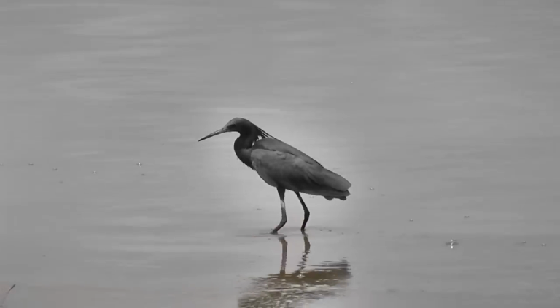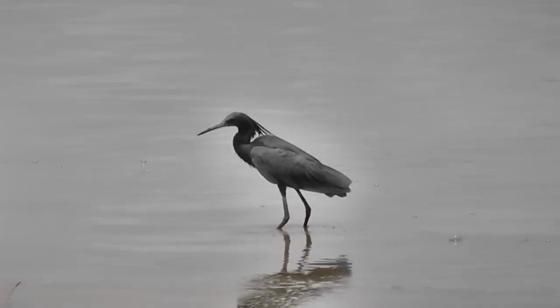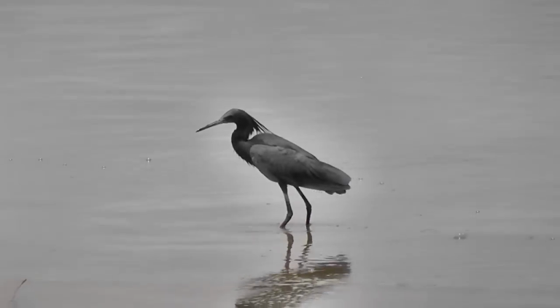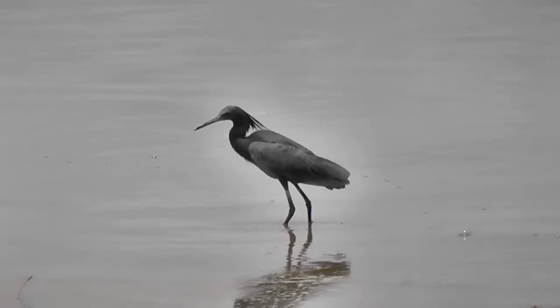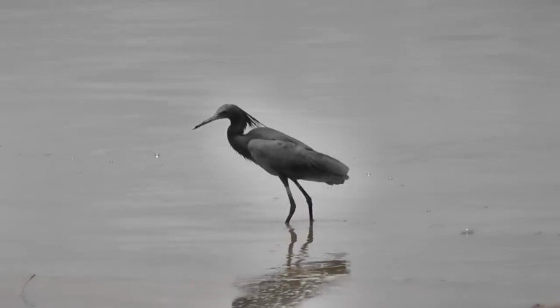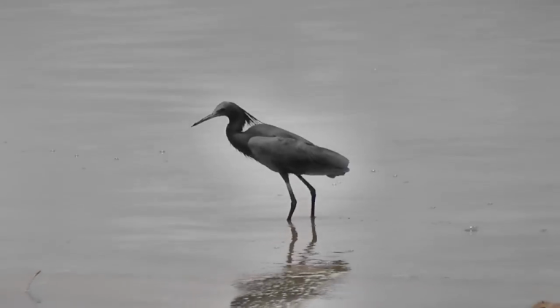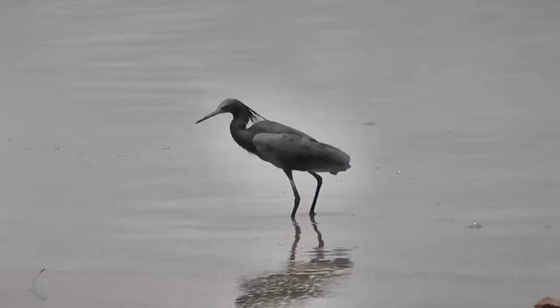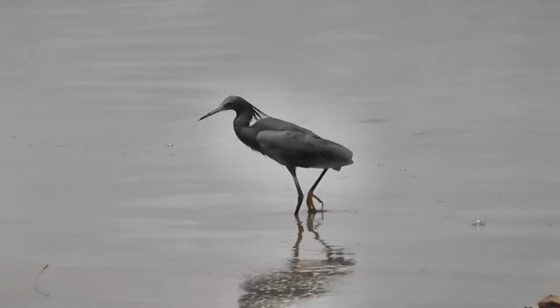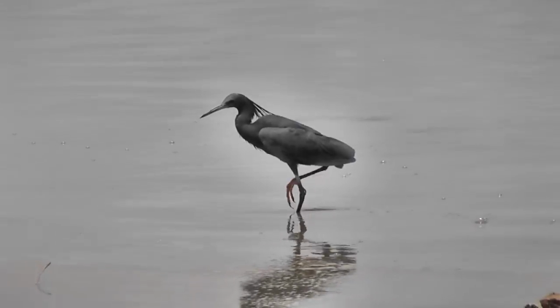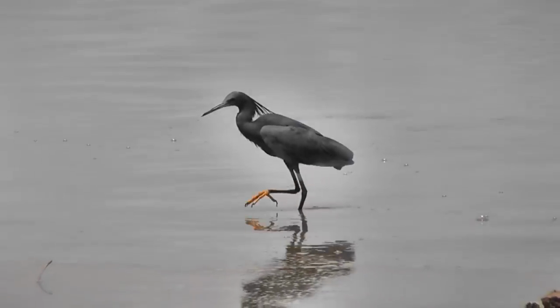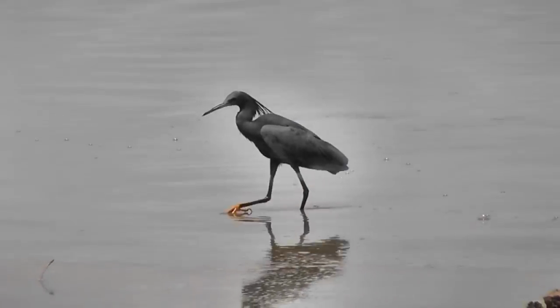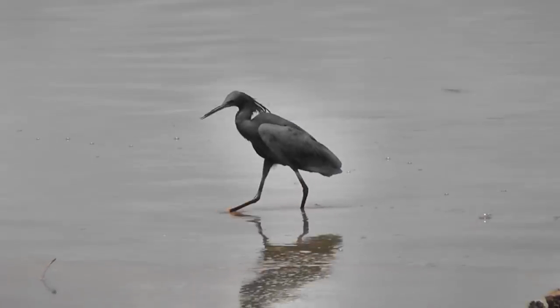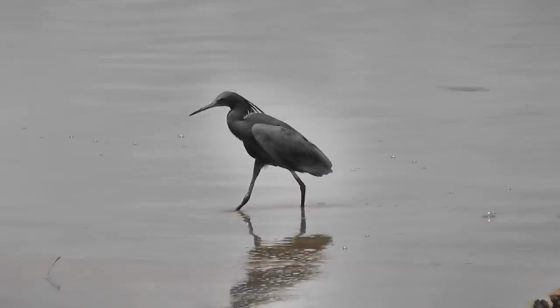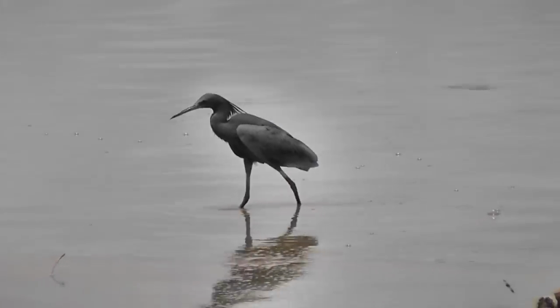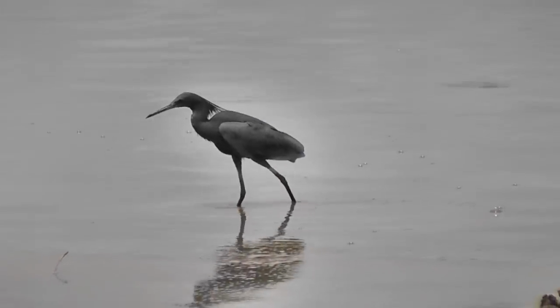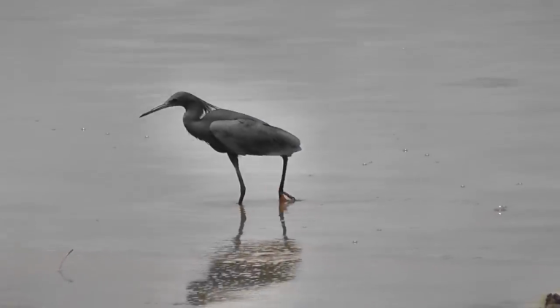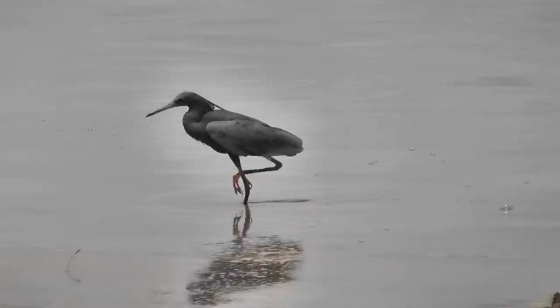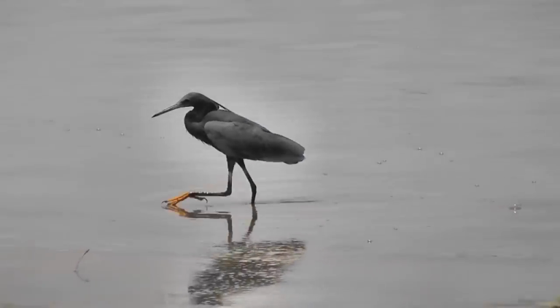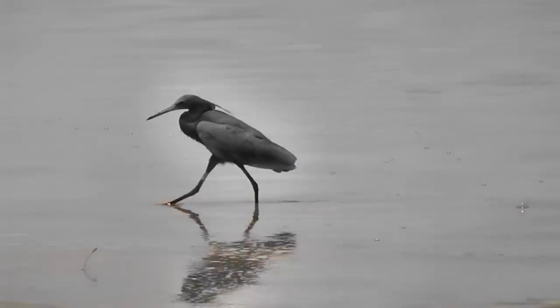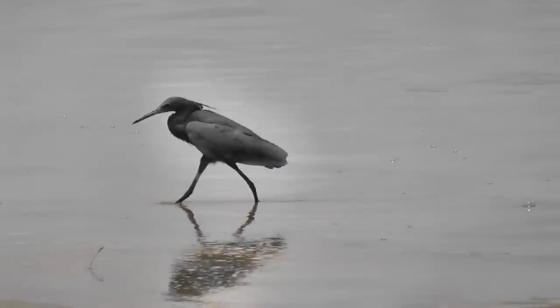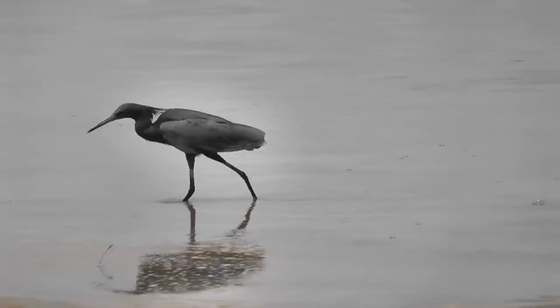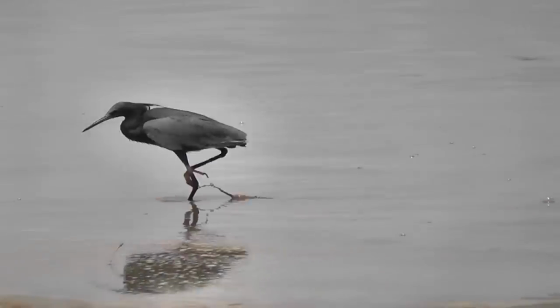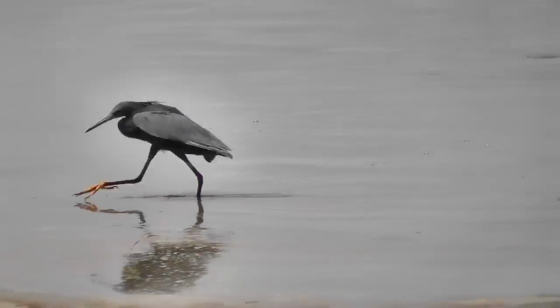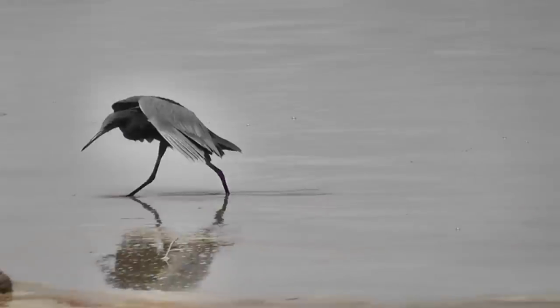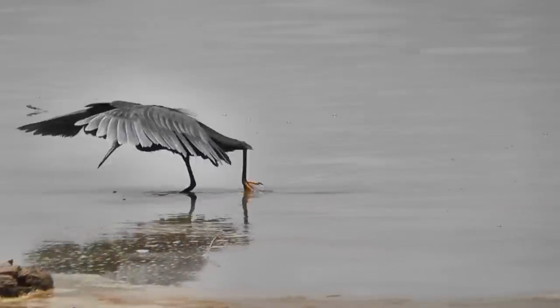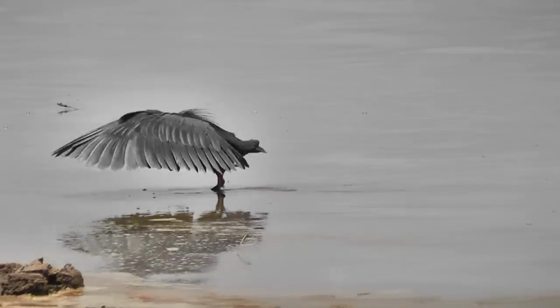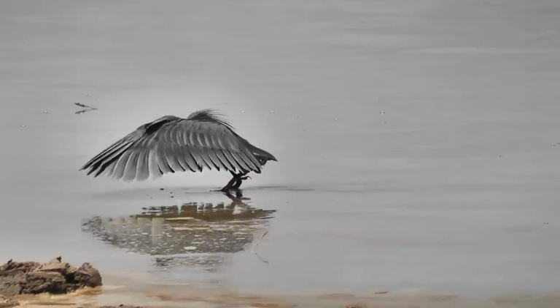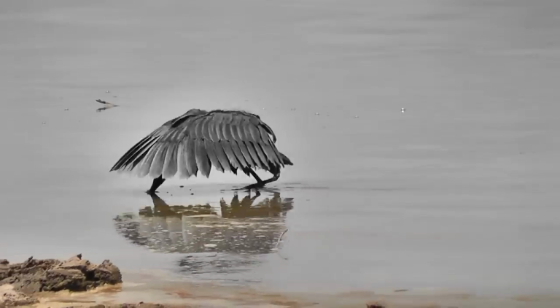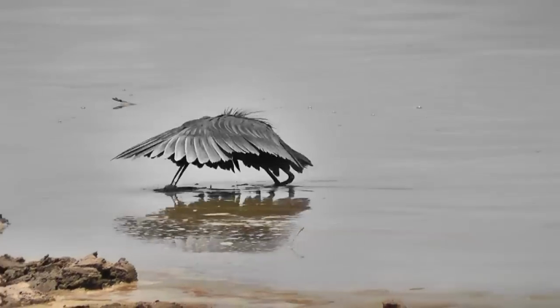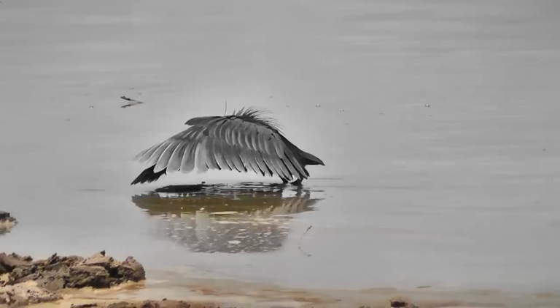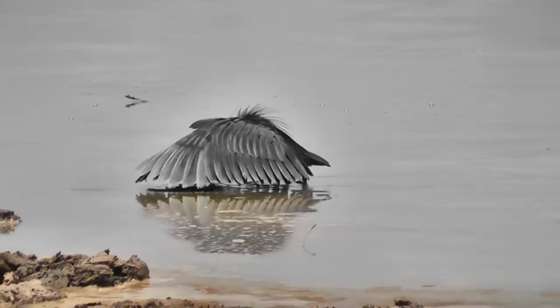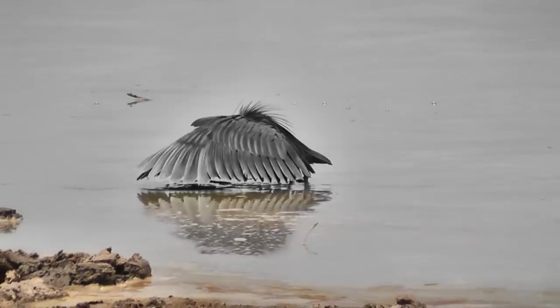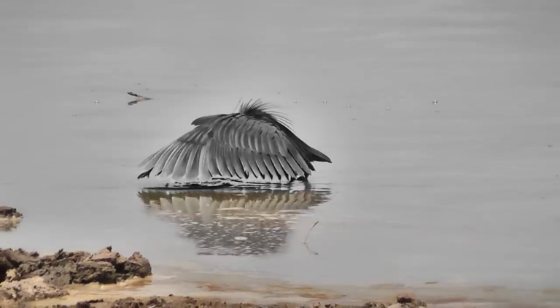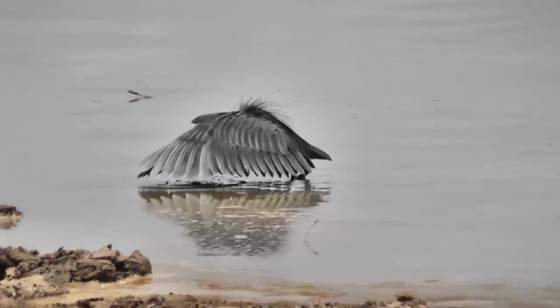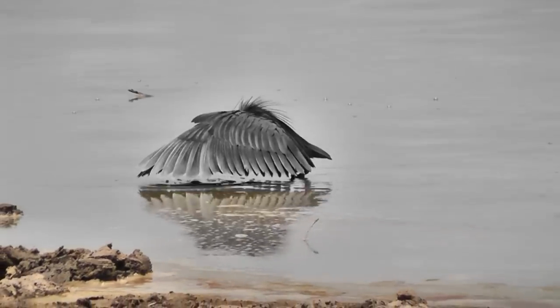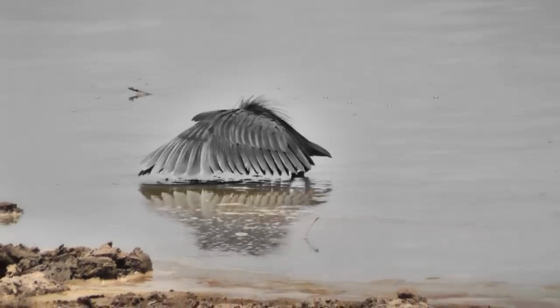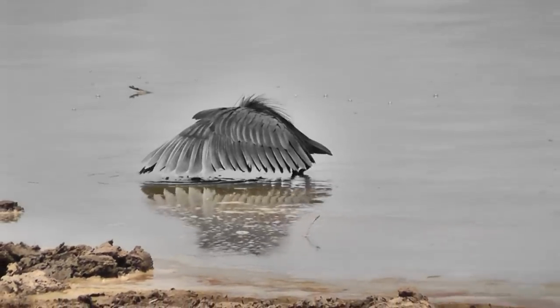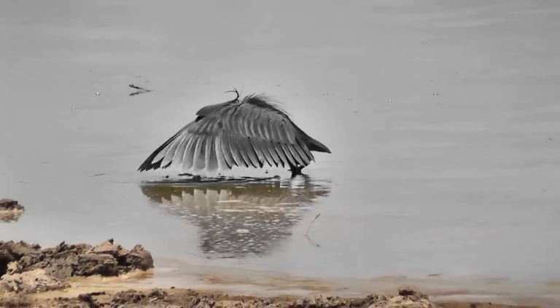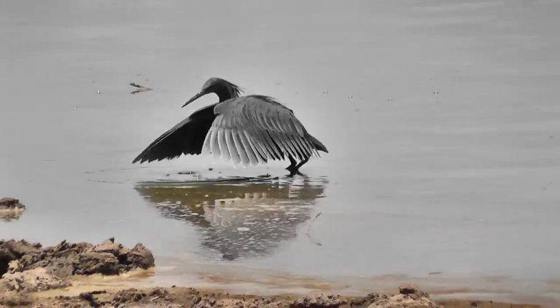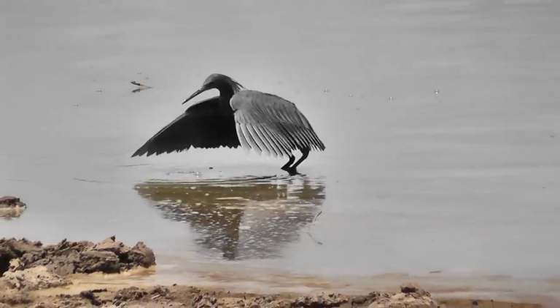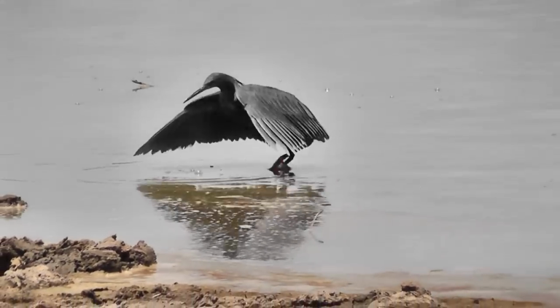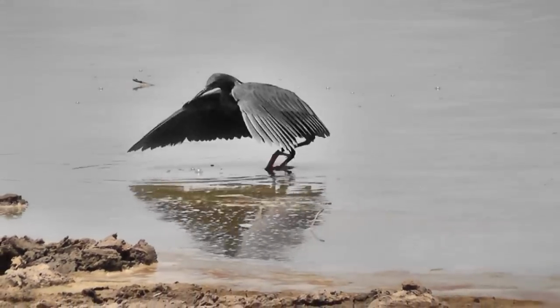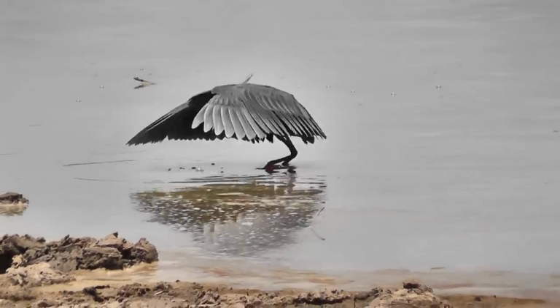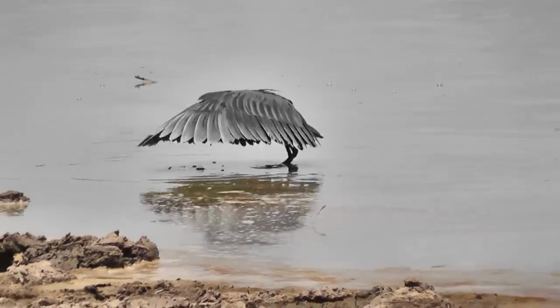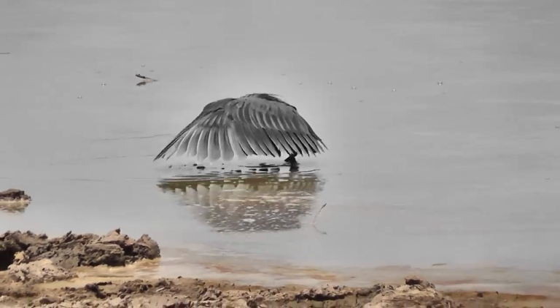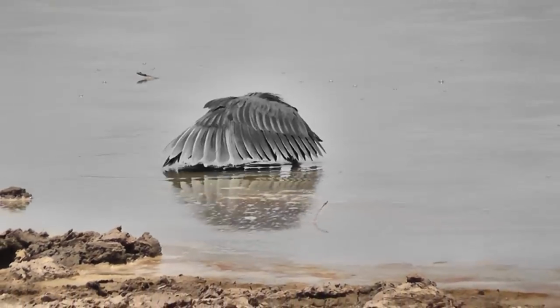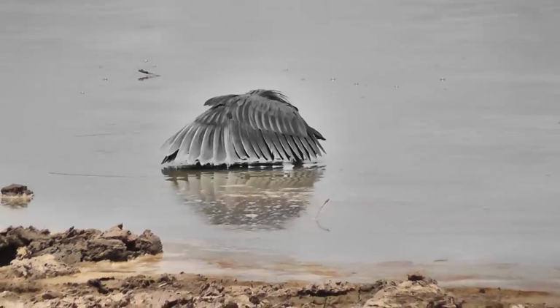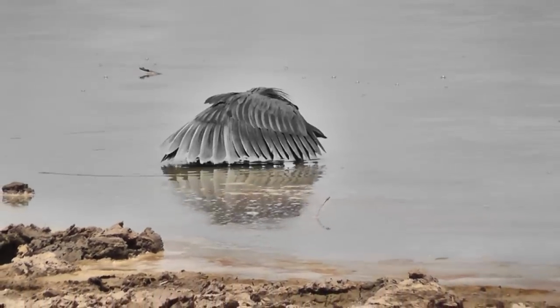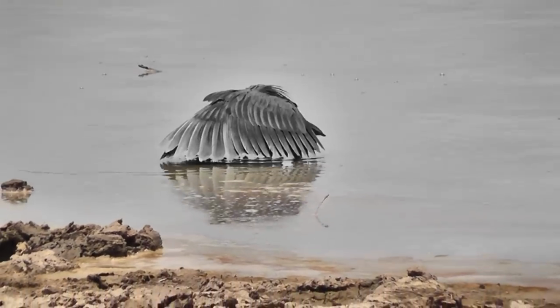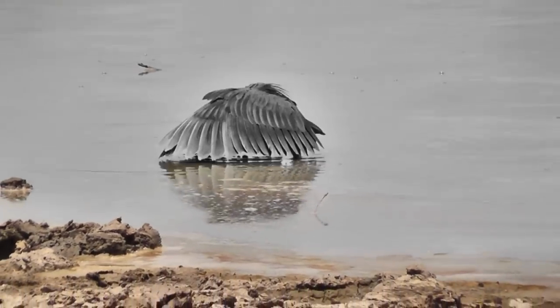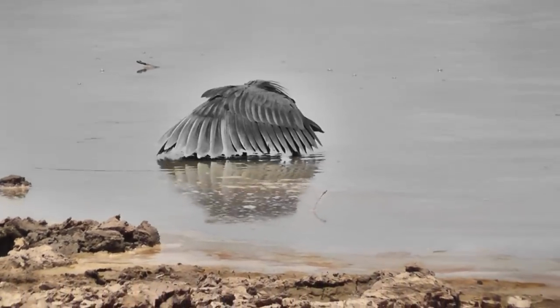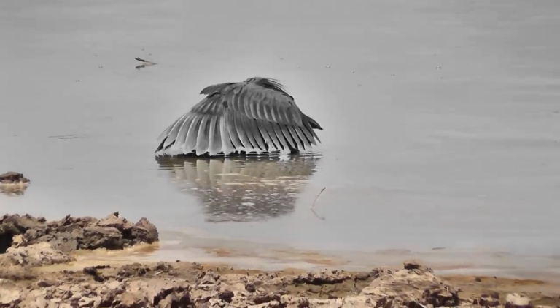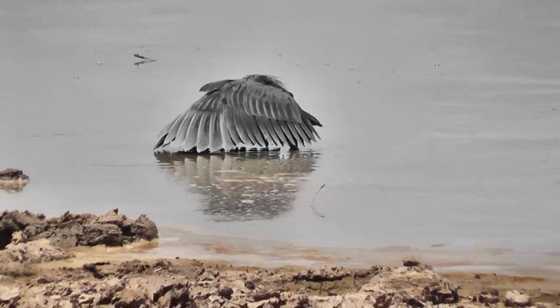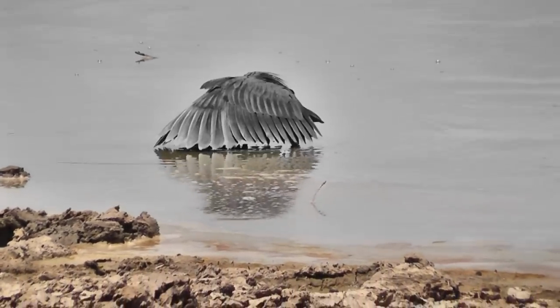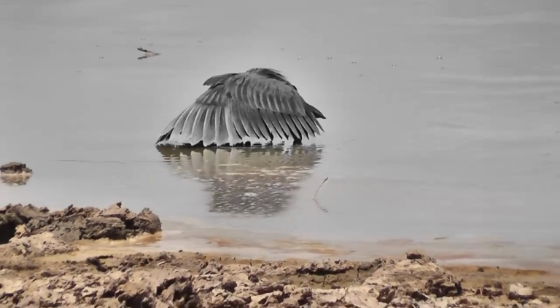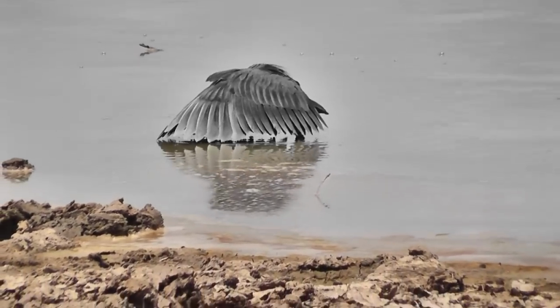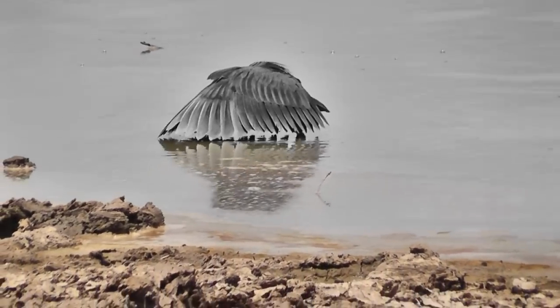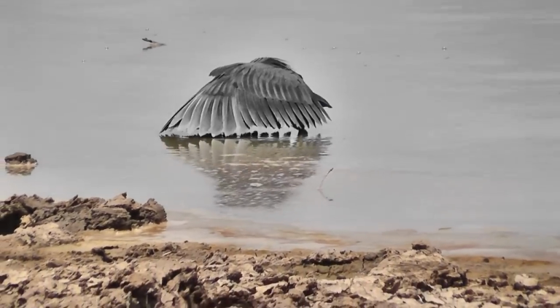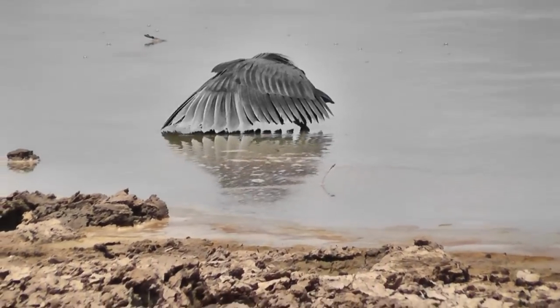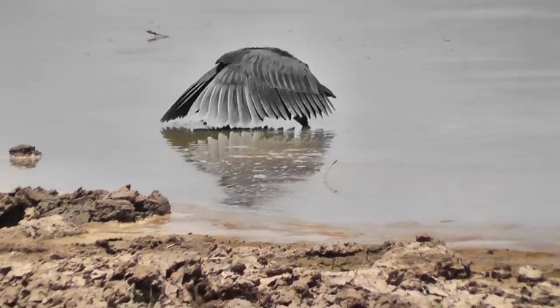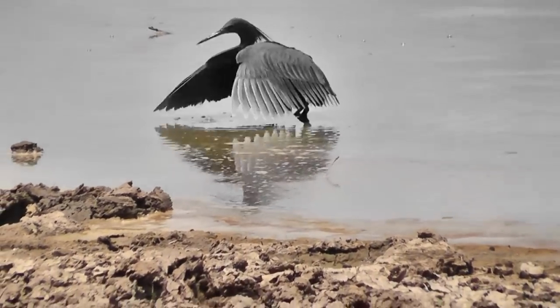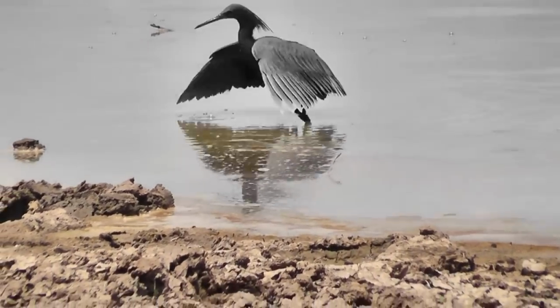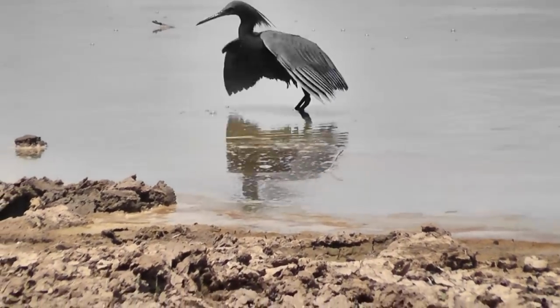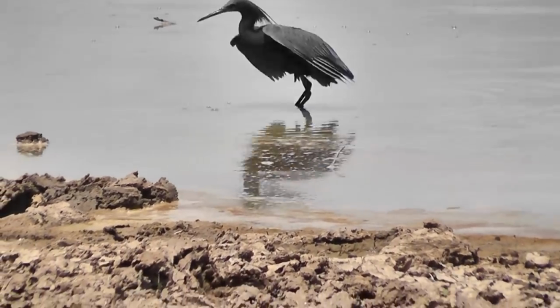This is called an umbrella bird for obvious reasons, and he's trying to shade the water so he can see to catch the little fish.